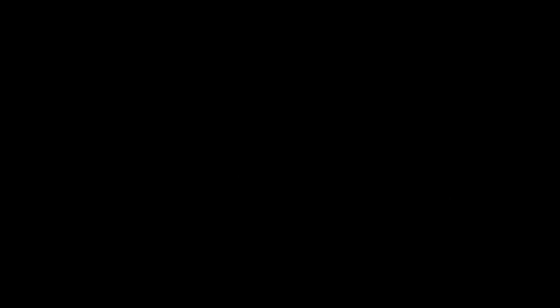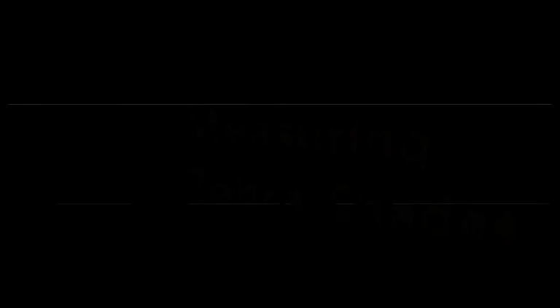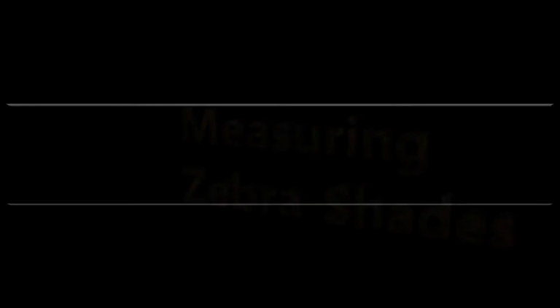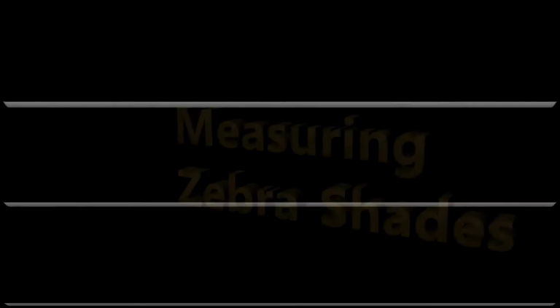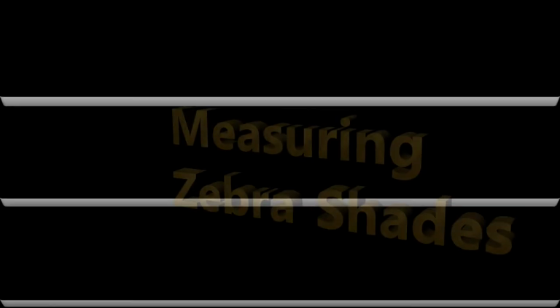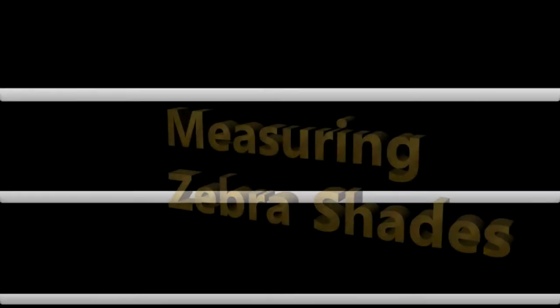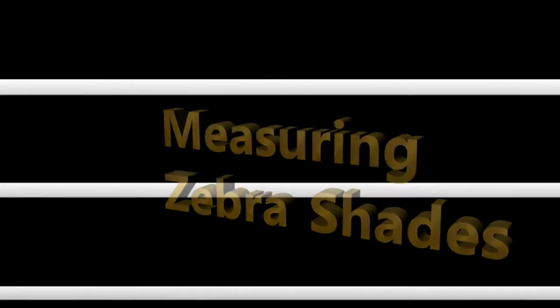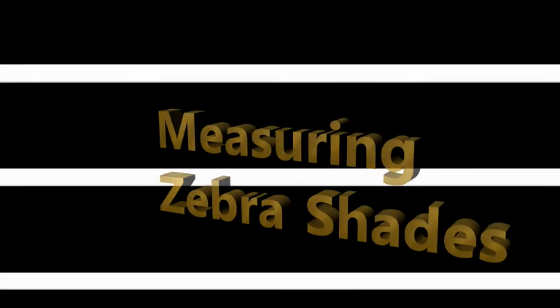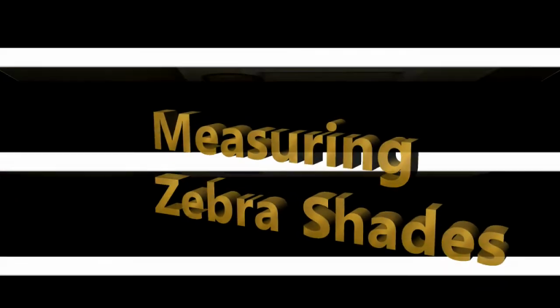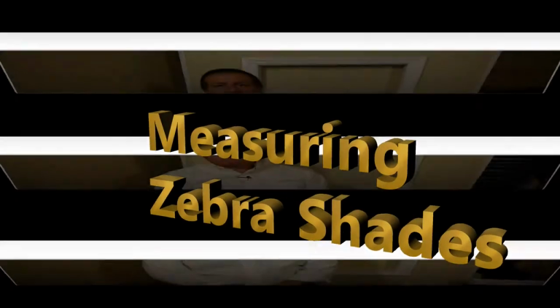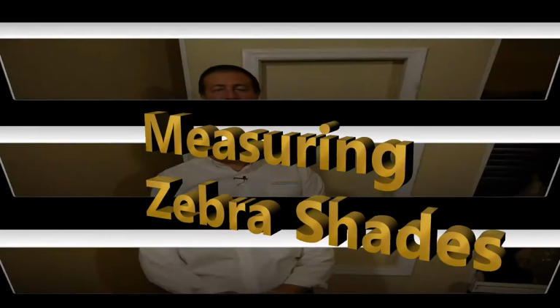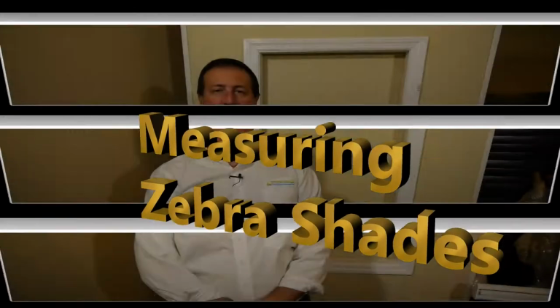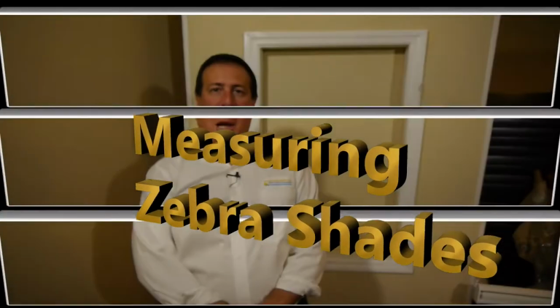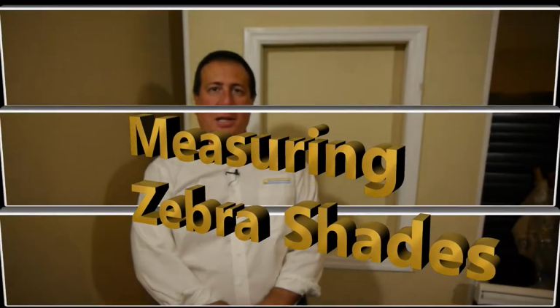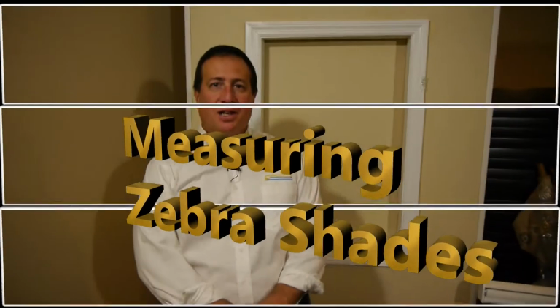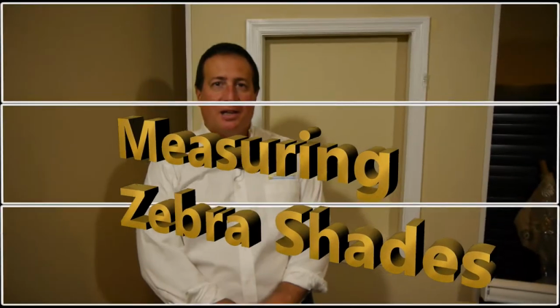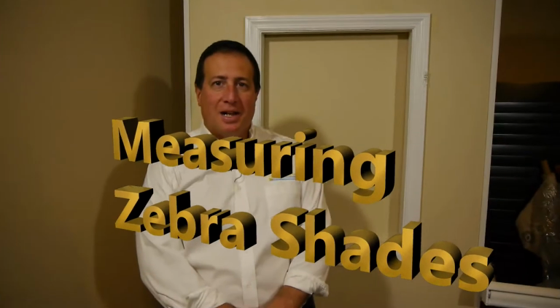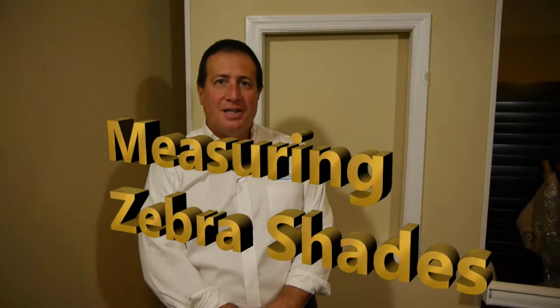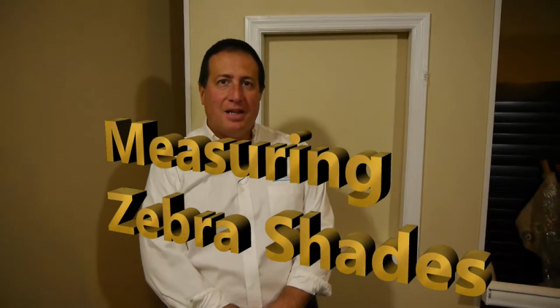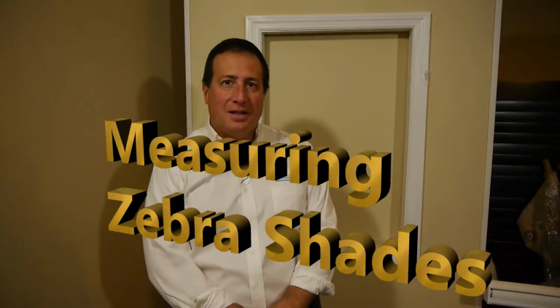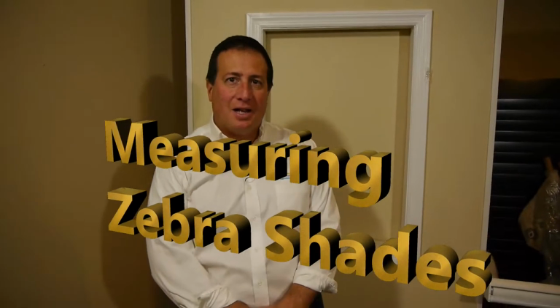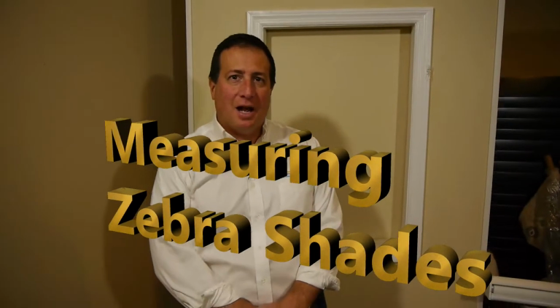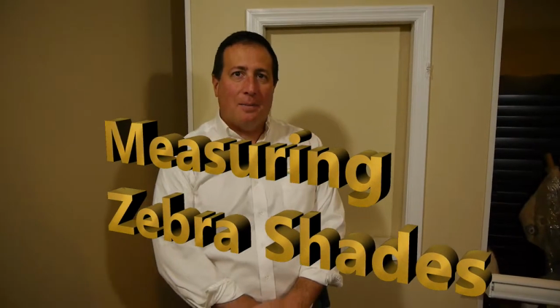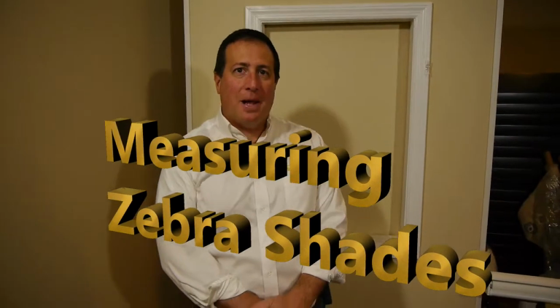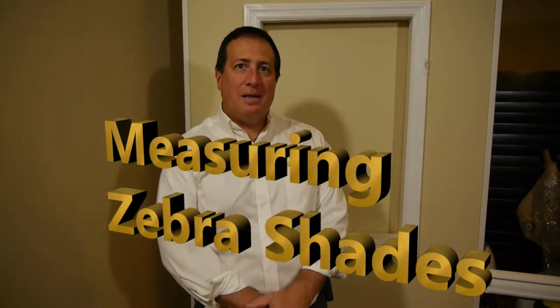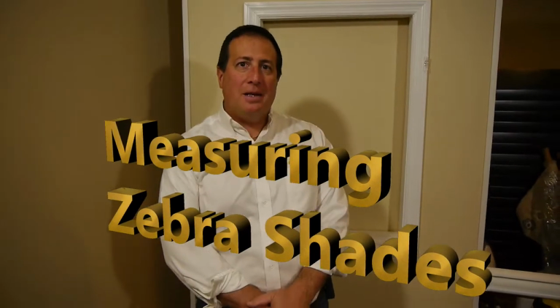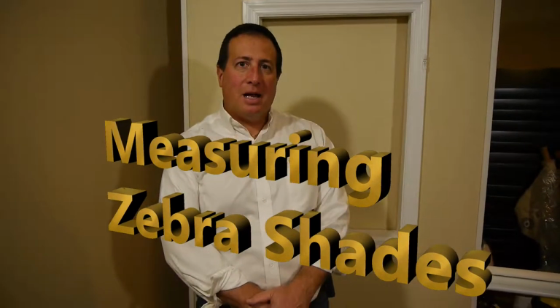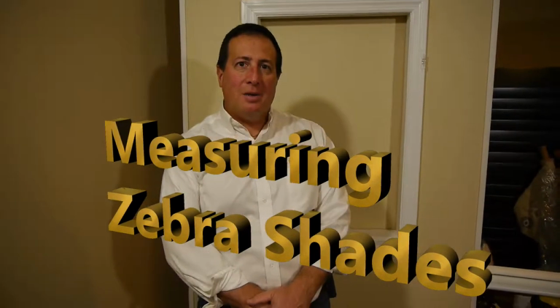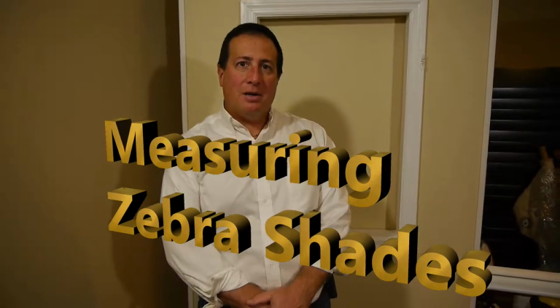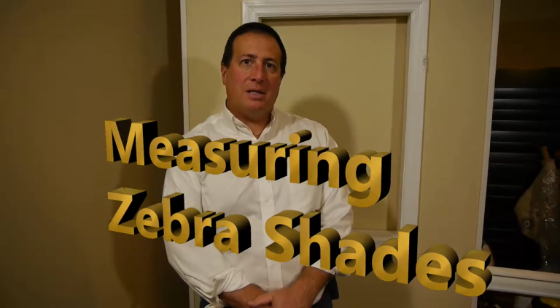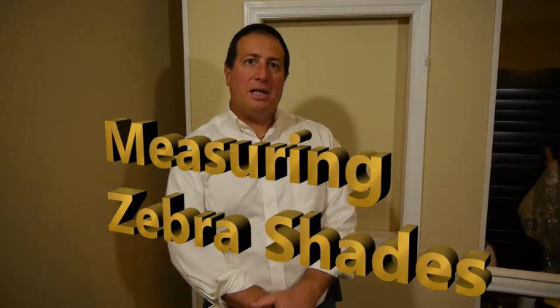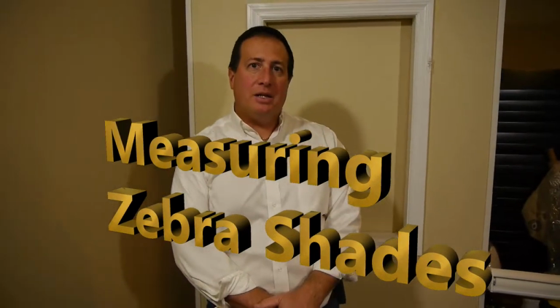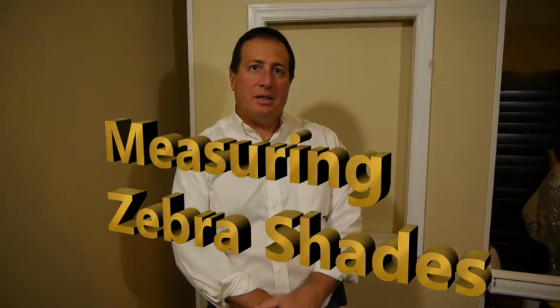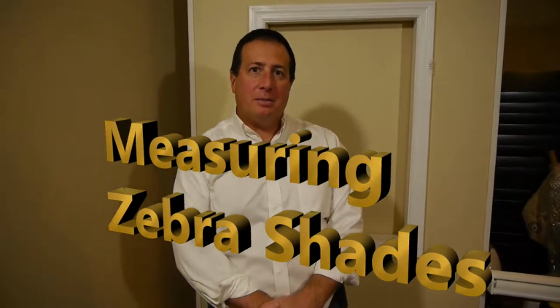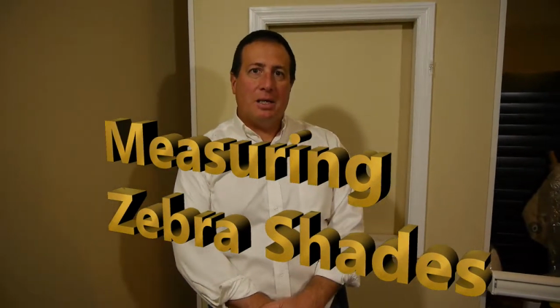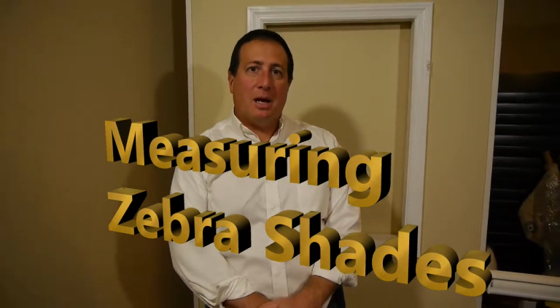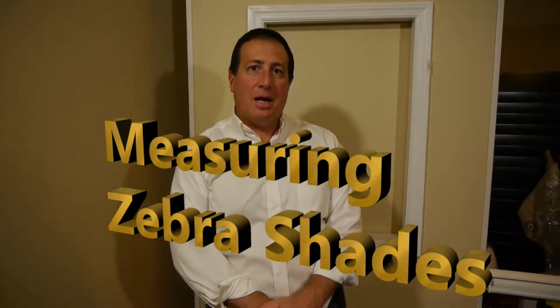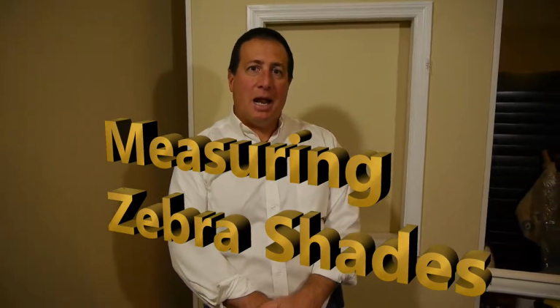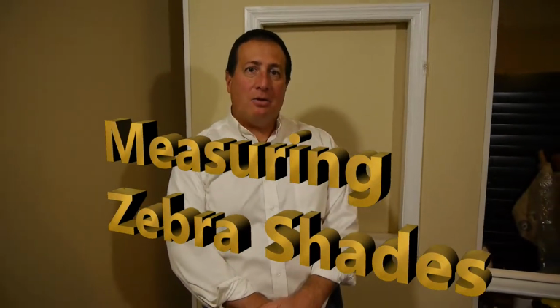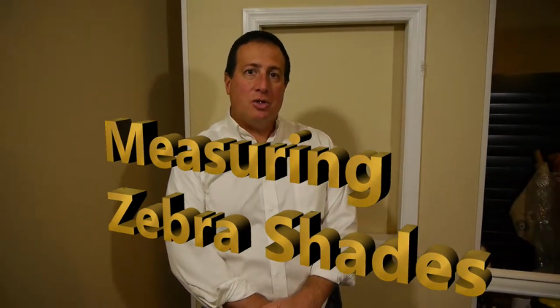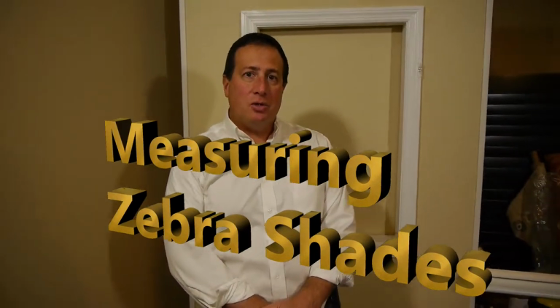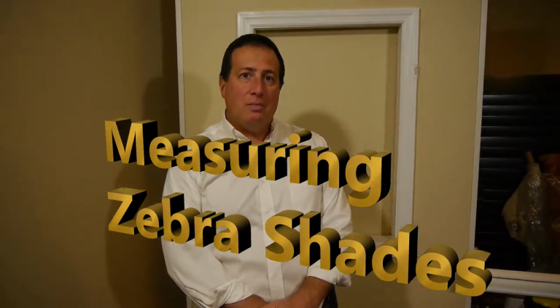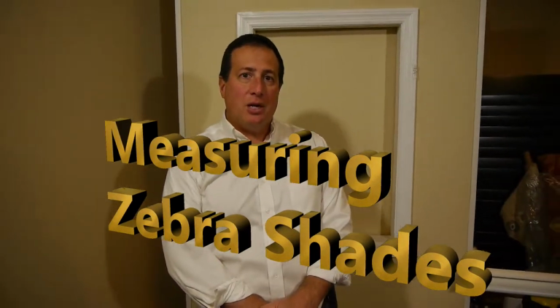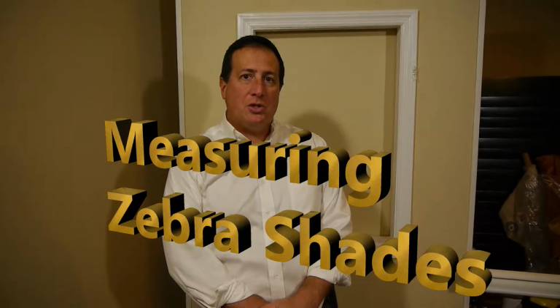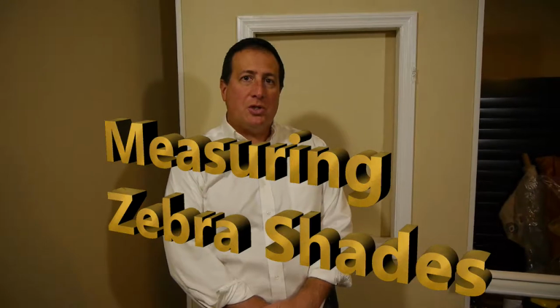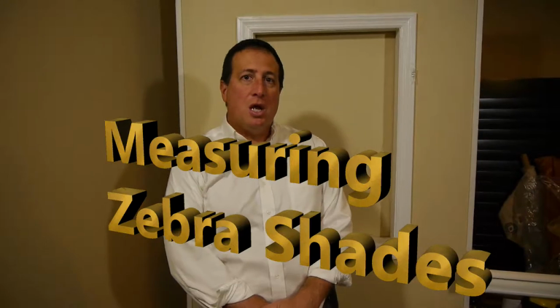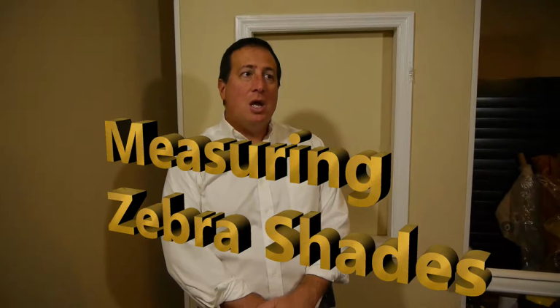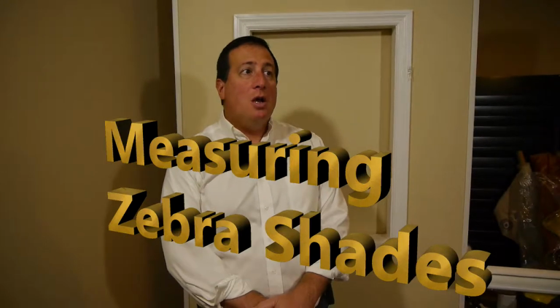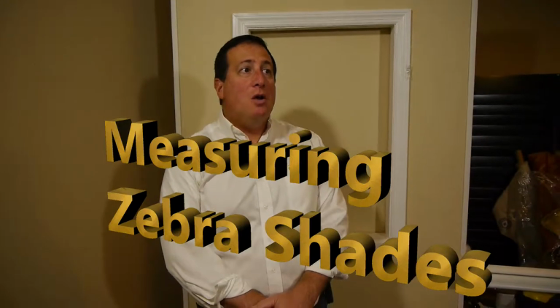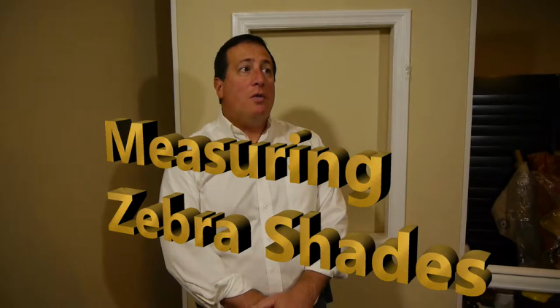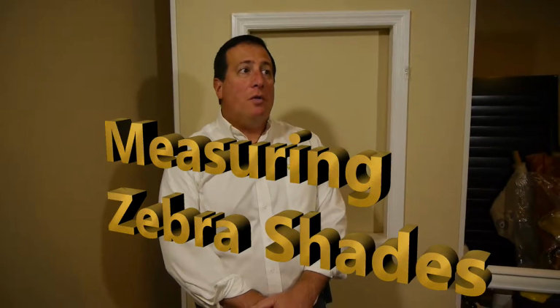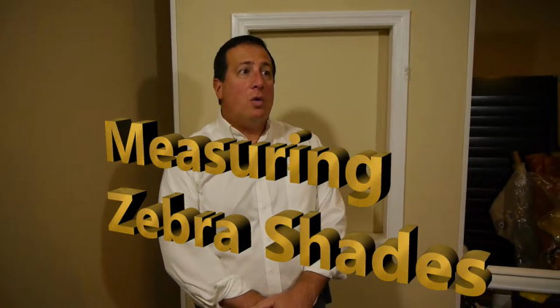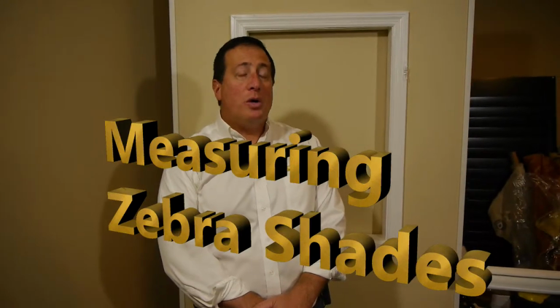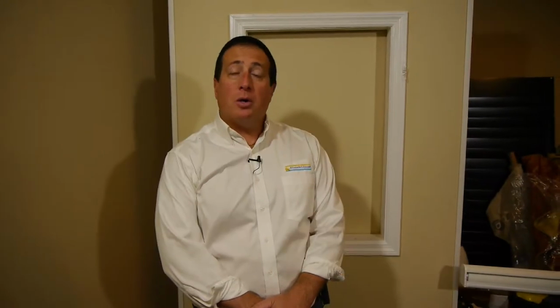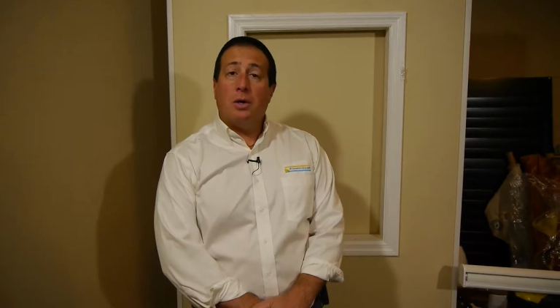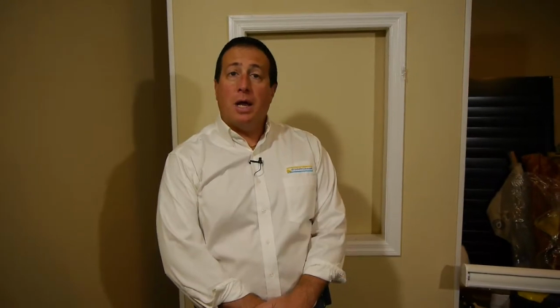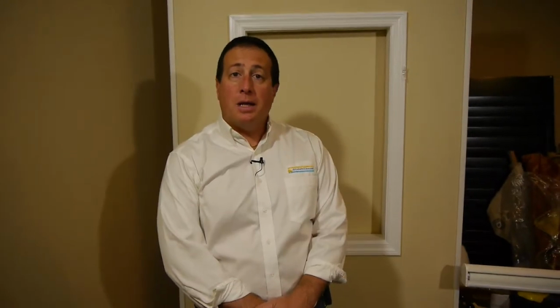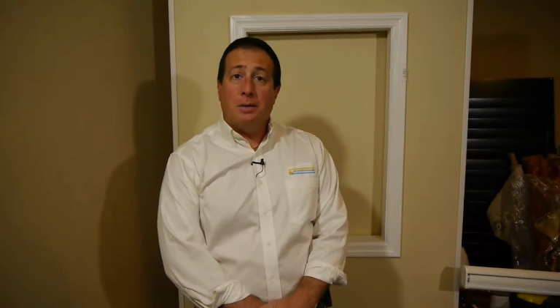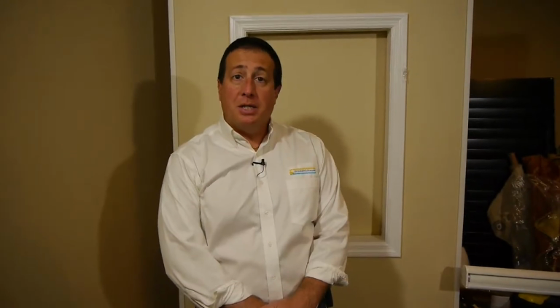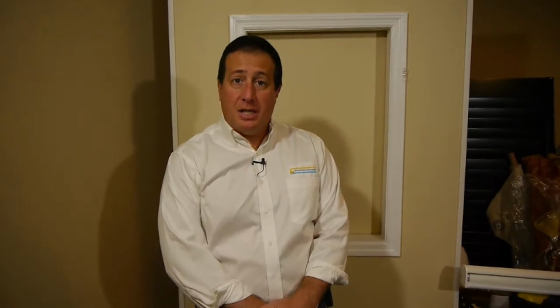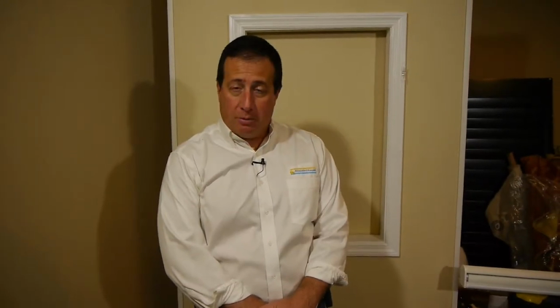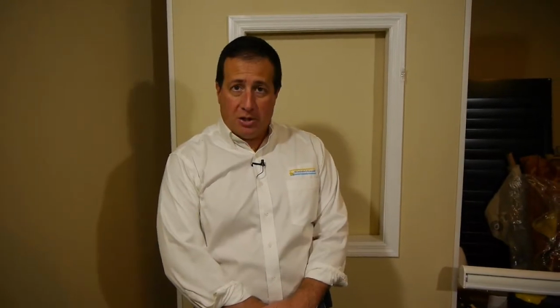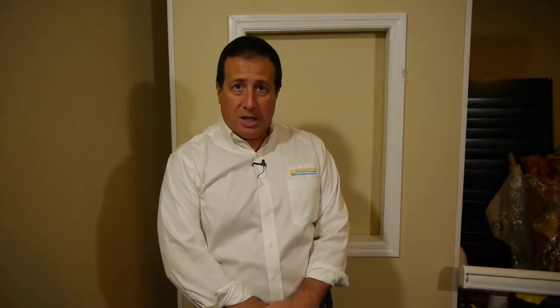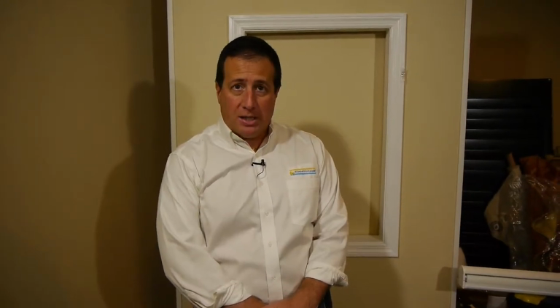Hey guys, Mike from BlindsOnline.com, and I'm here to tell you a little bit on how to measure for your zebra shades.